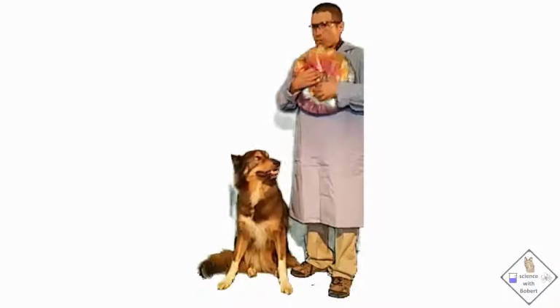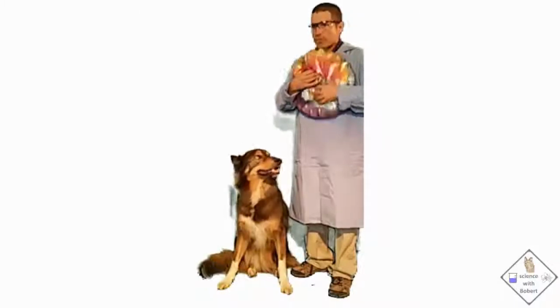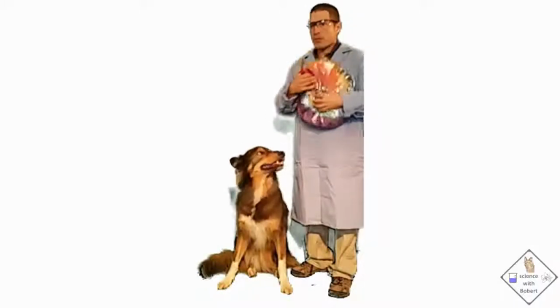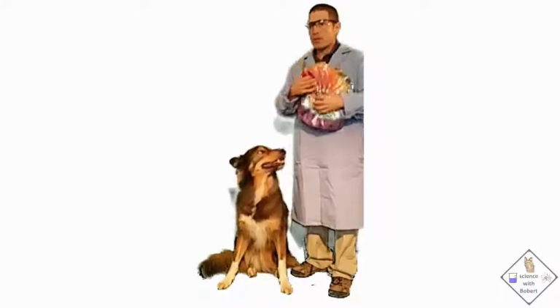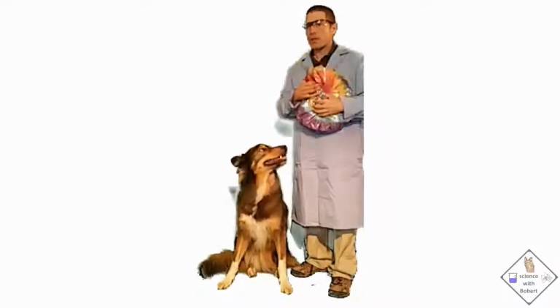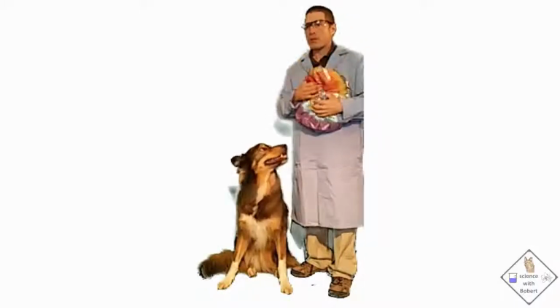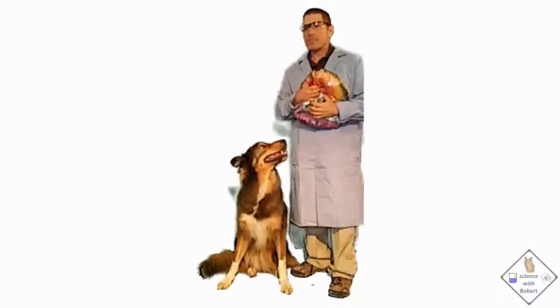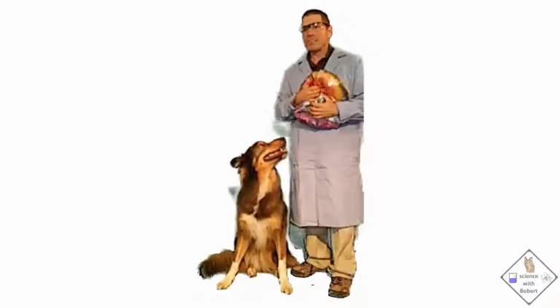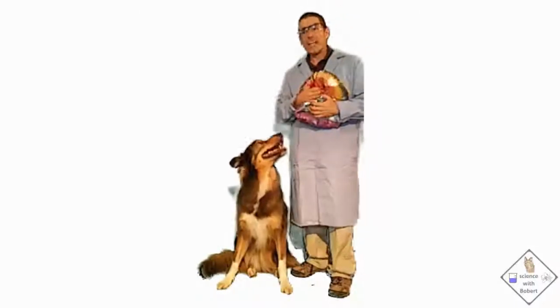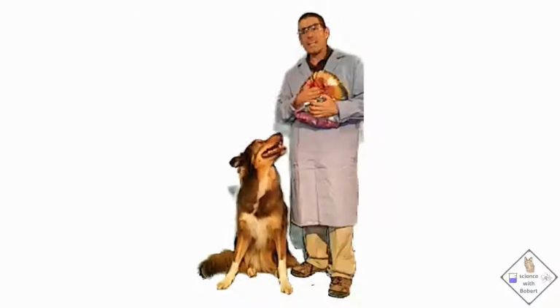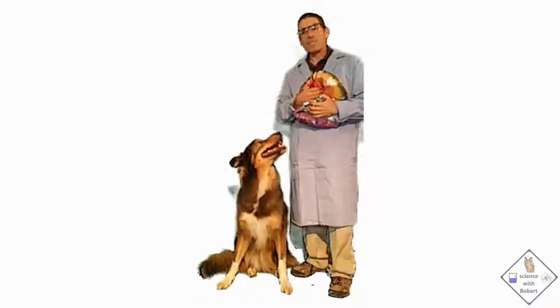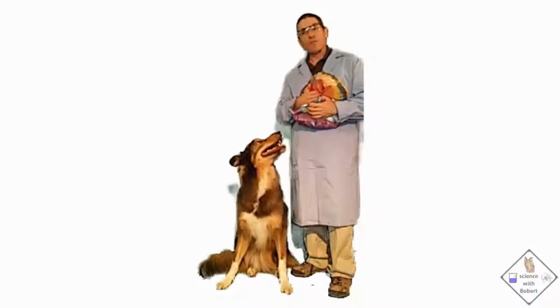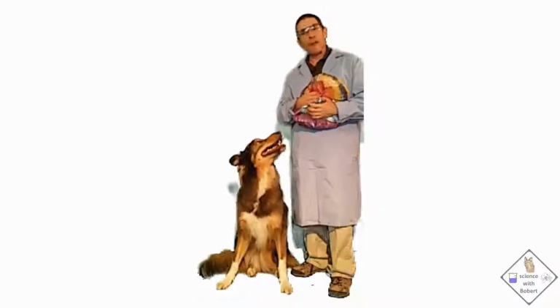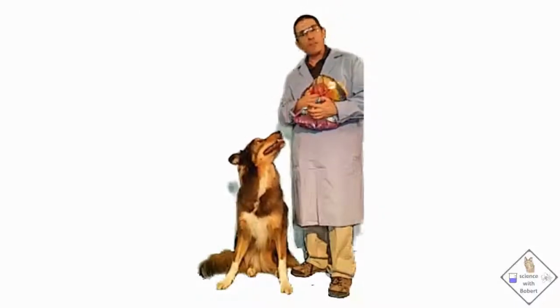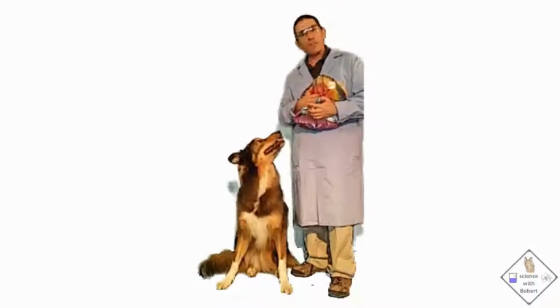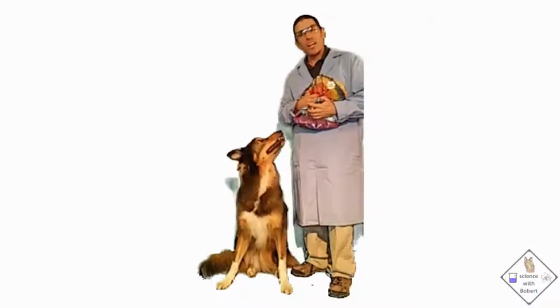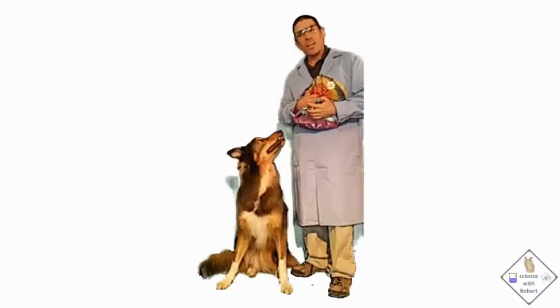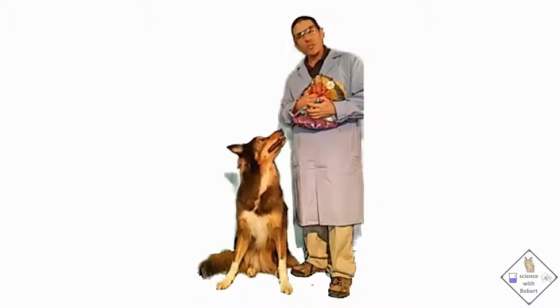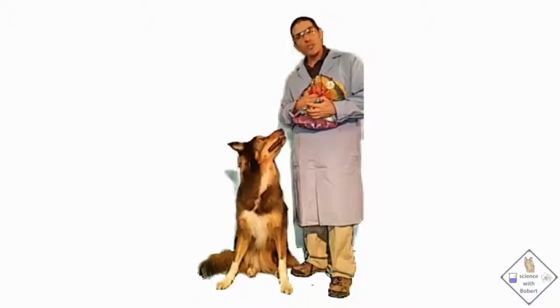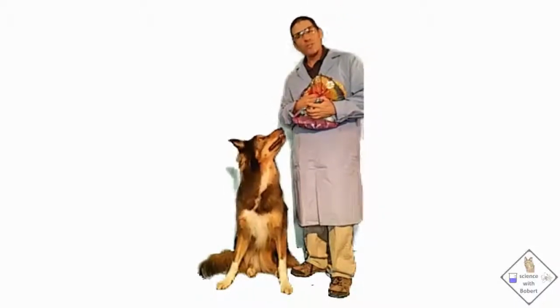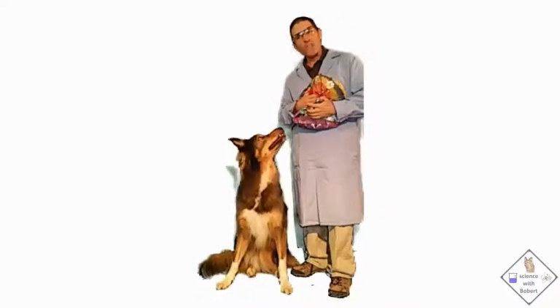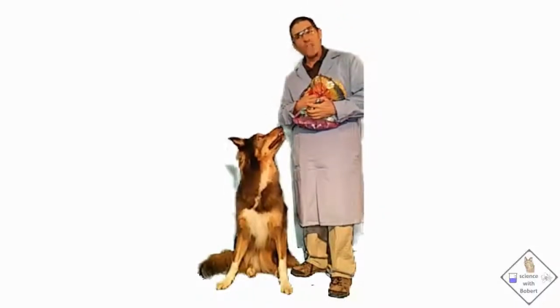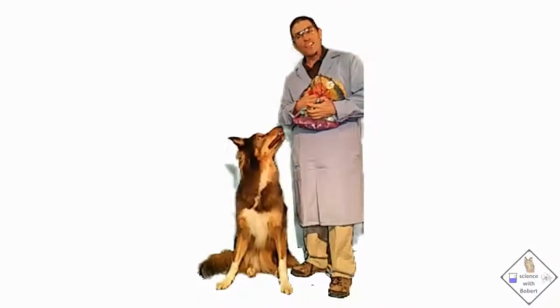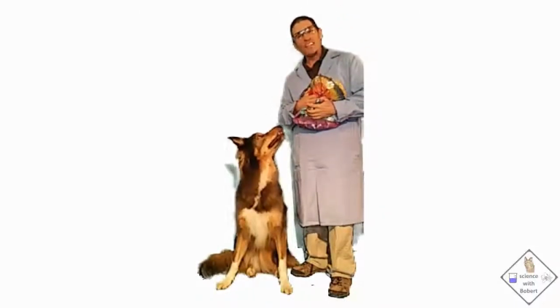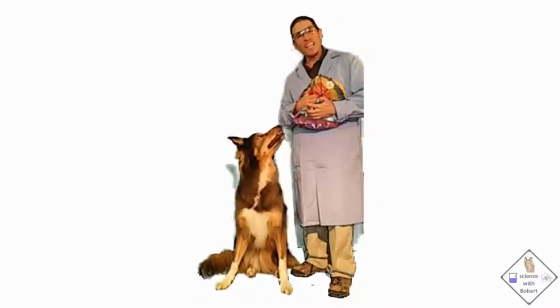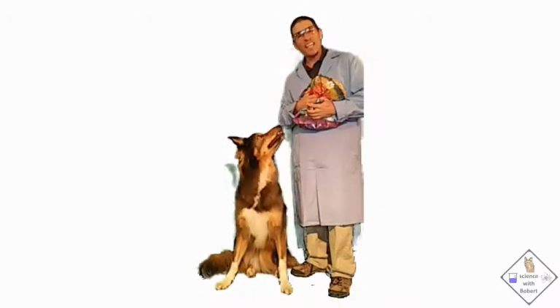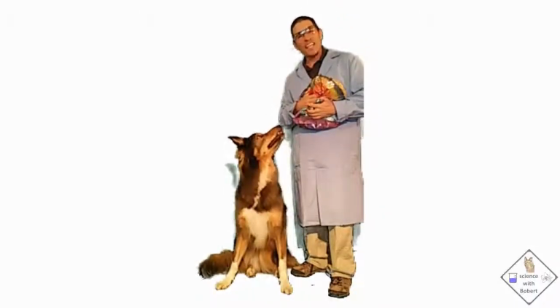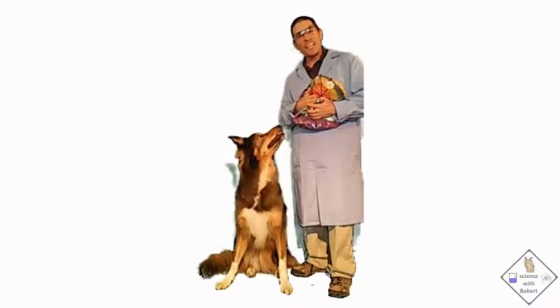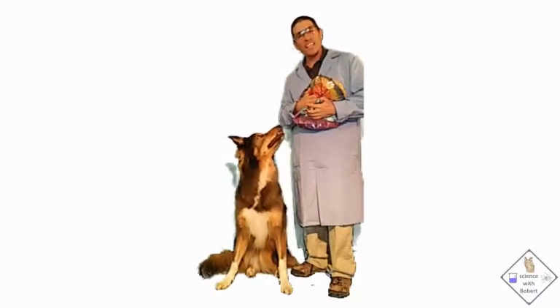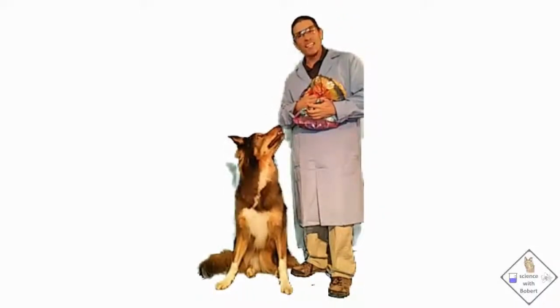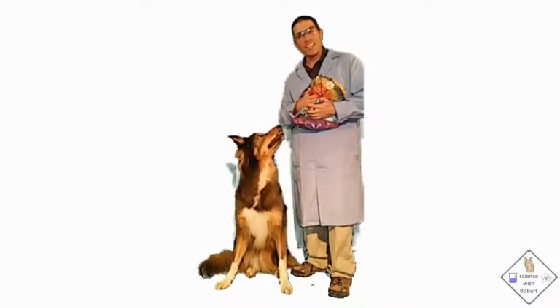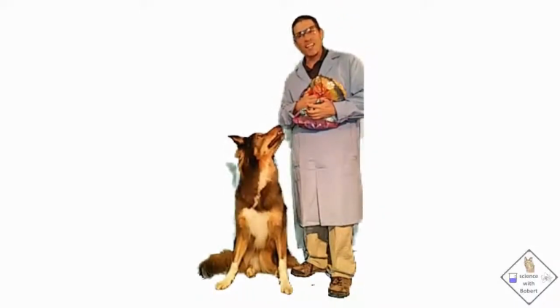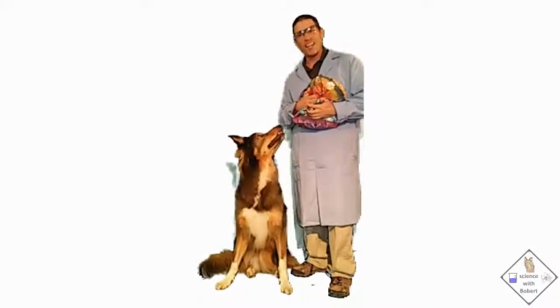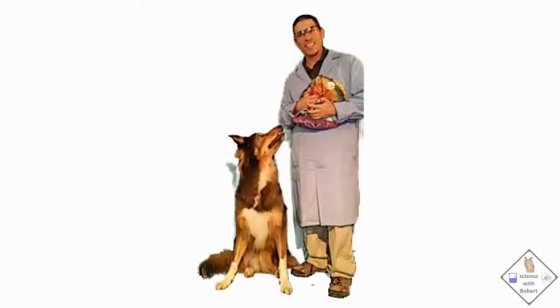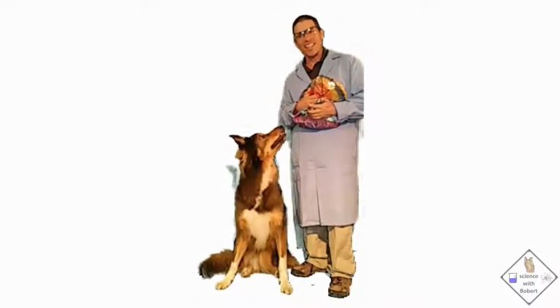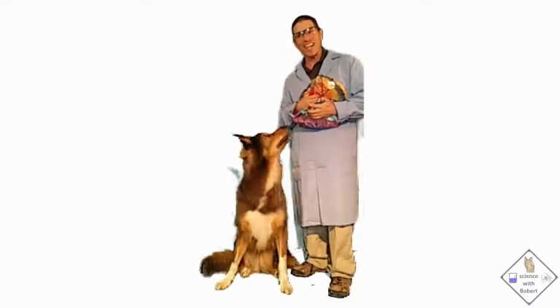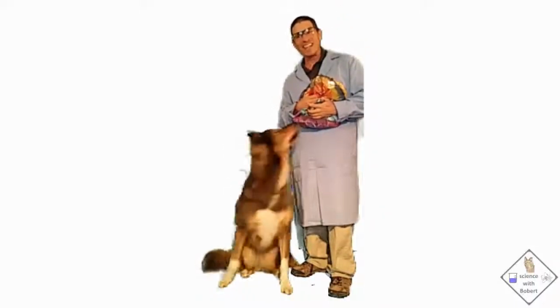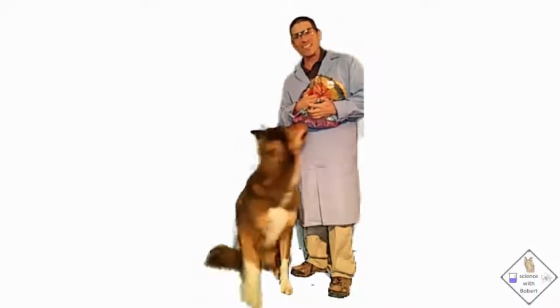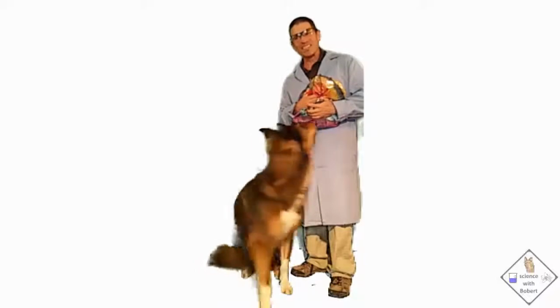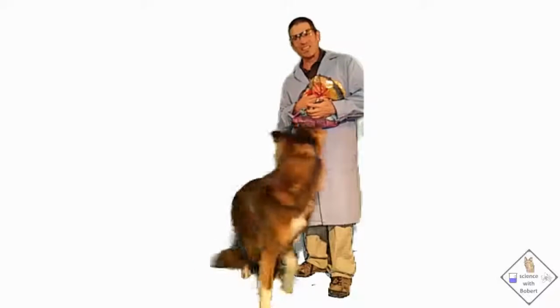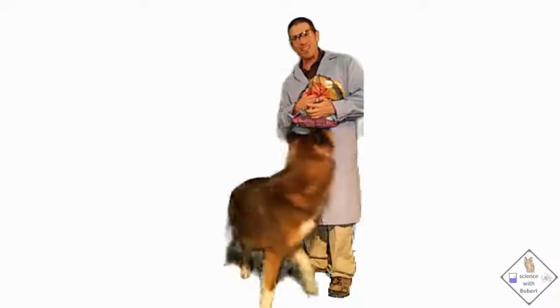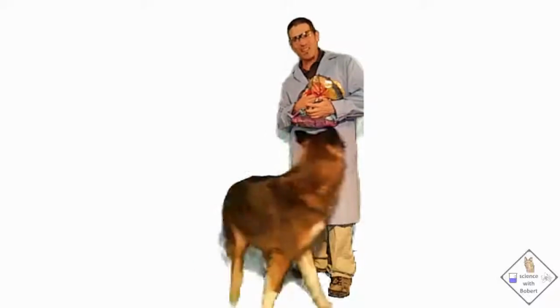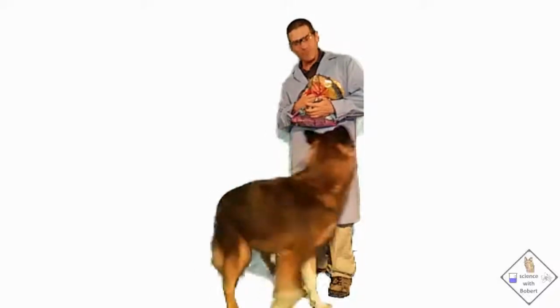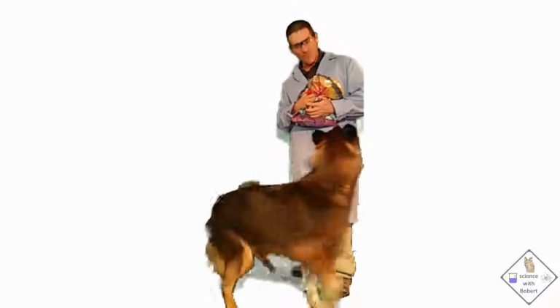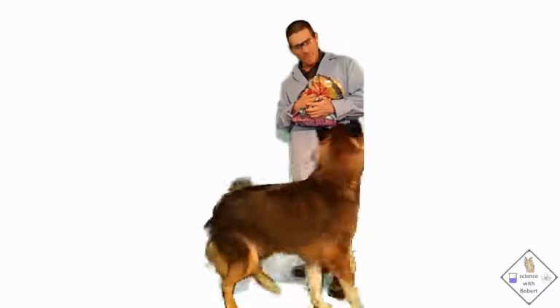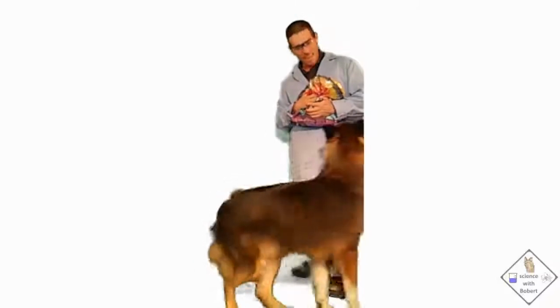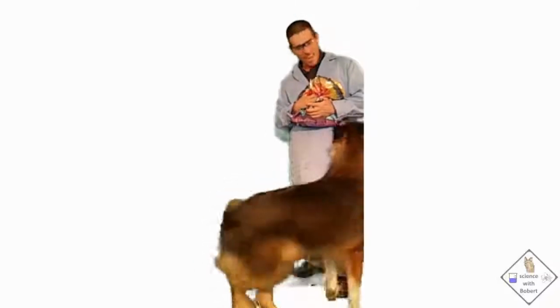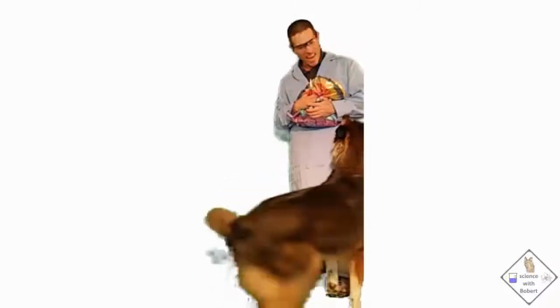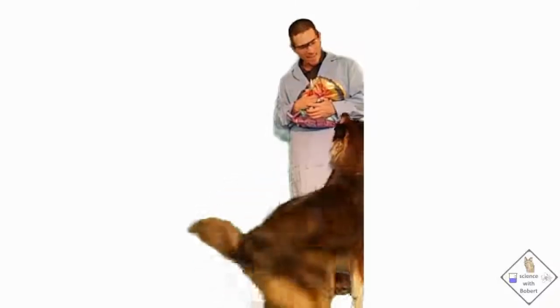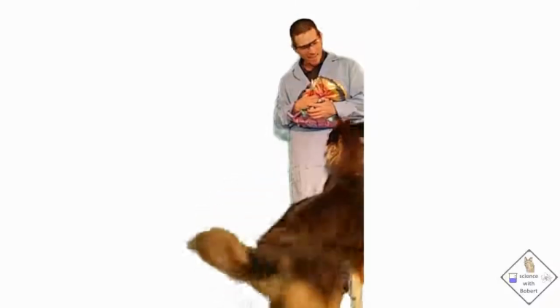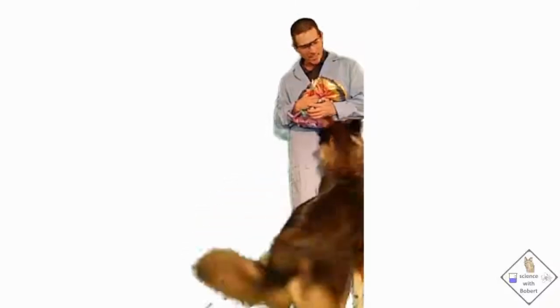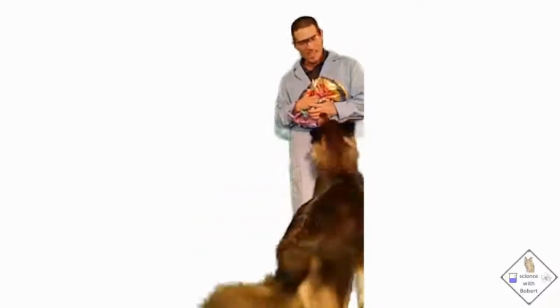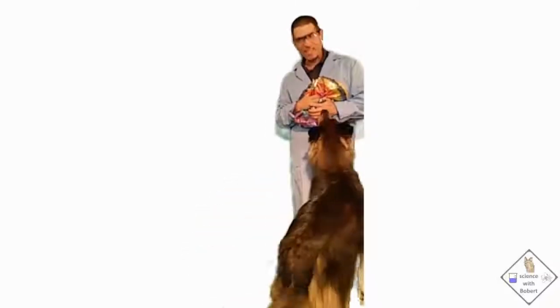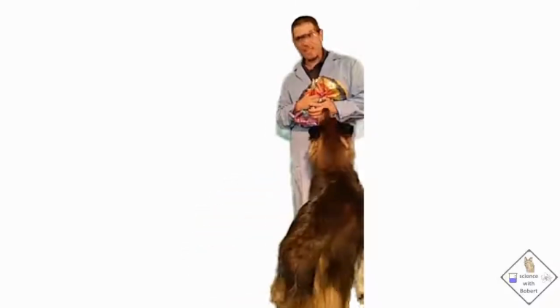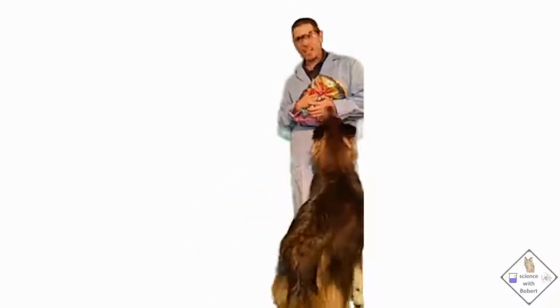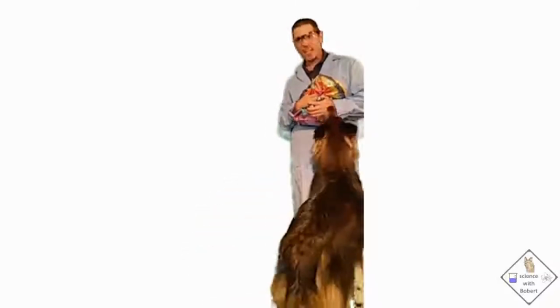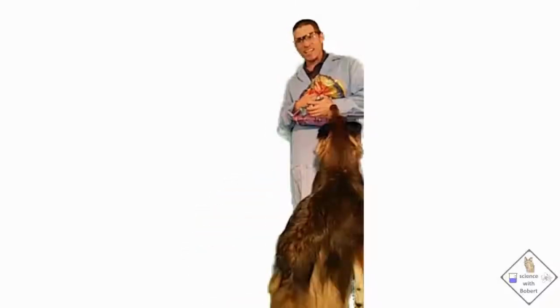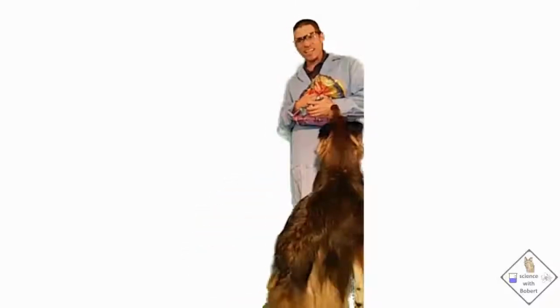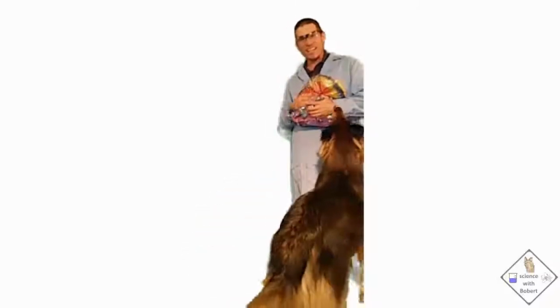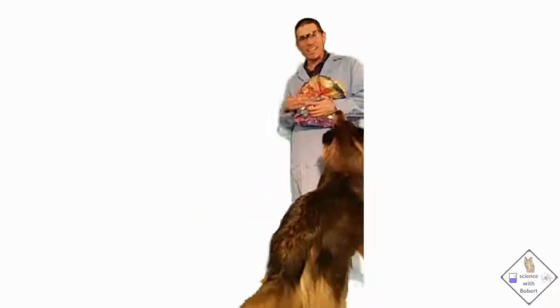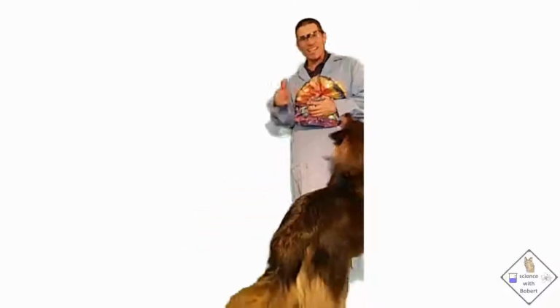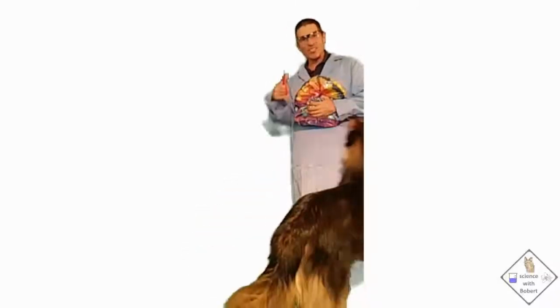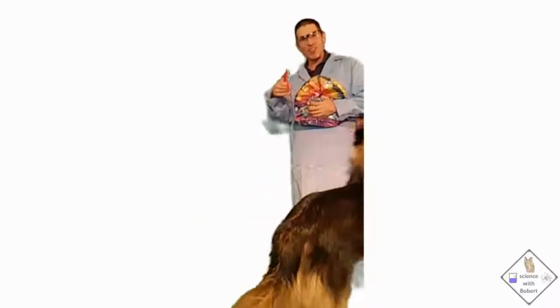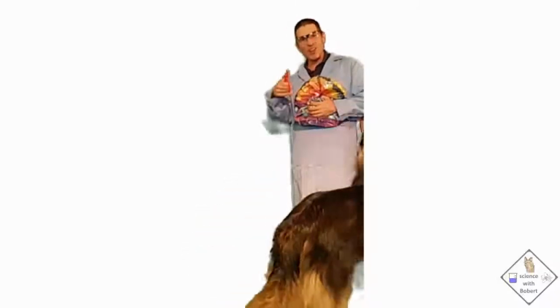Welcome to Science with Bobbert, a YouTube channel dedicated to sharing science with you in a fun and interactive way. Enjoy!